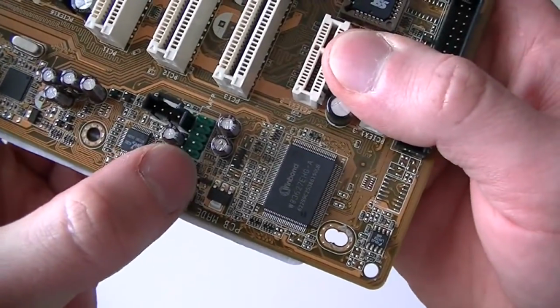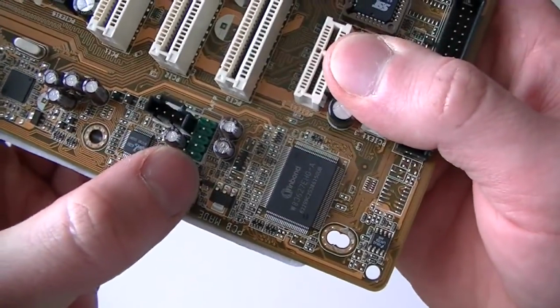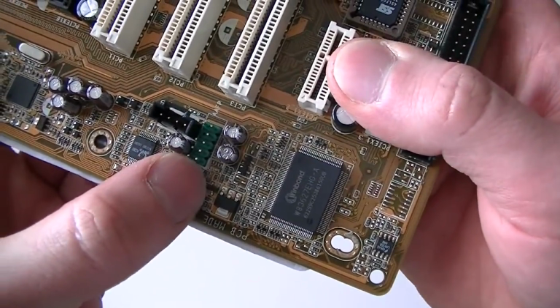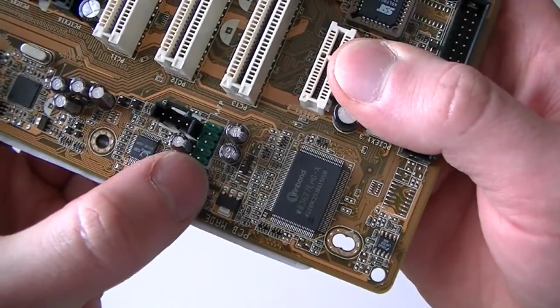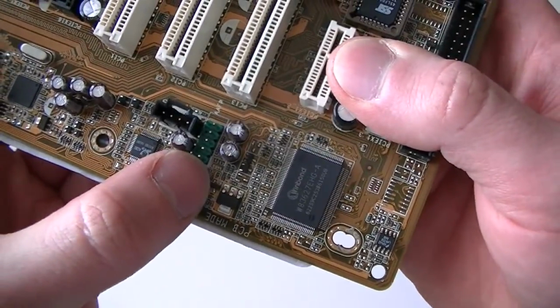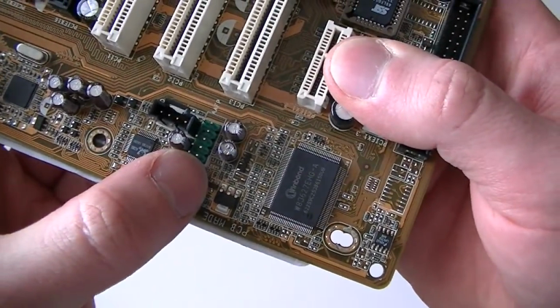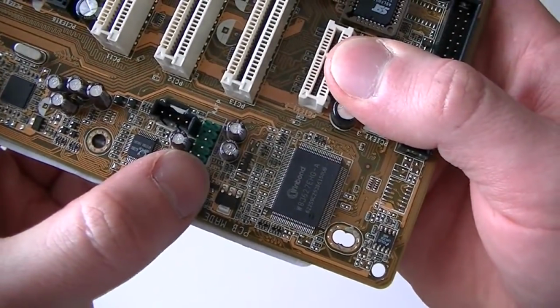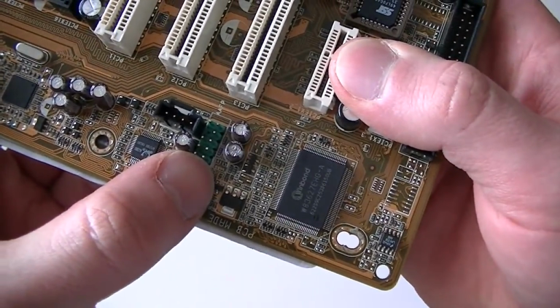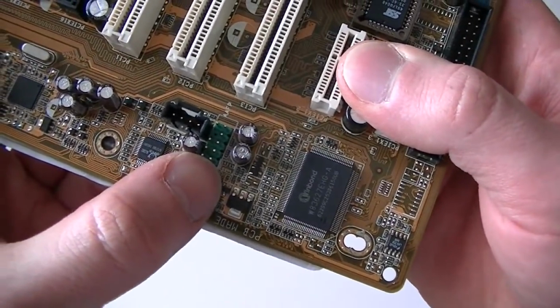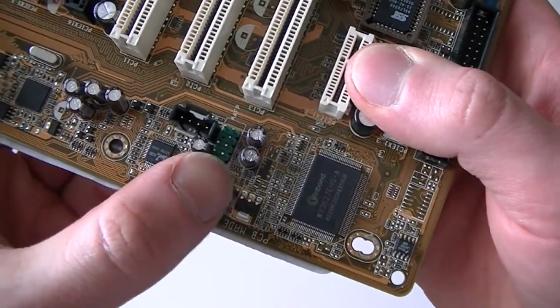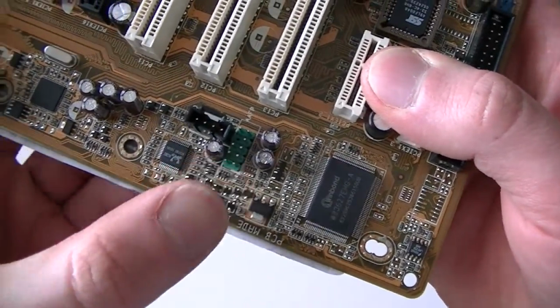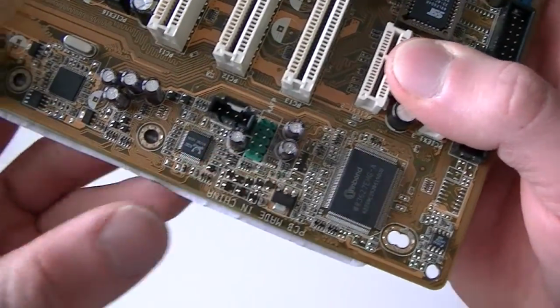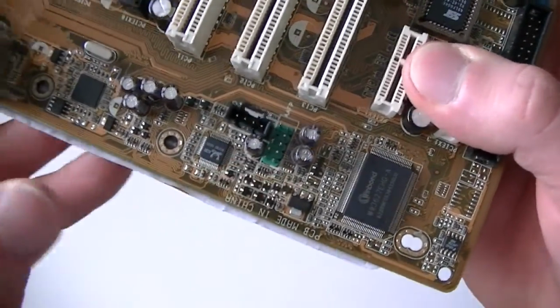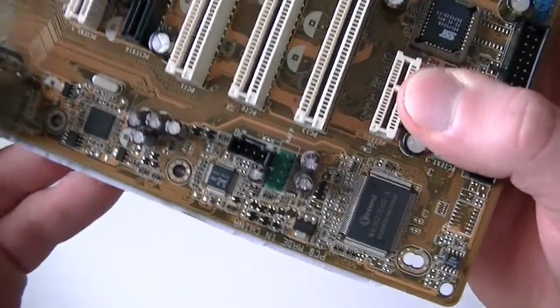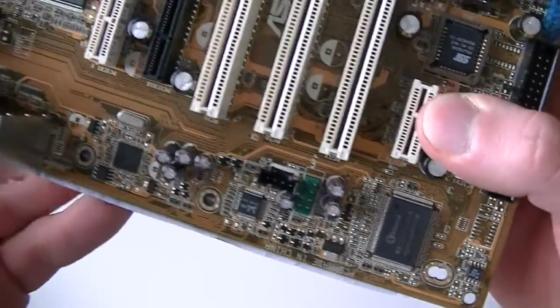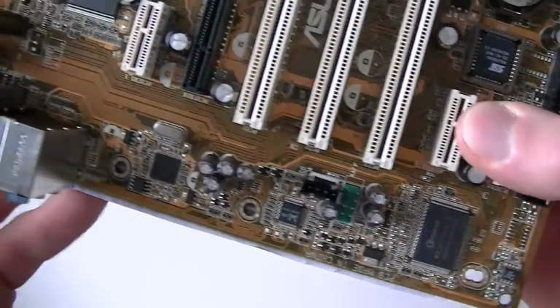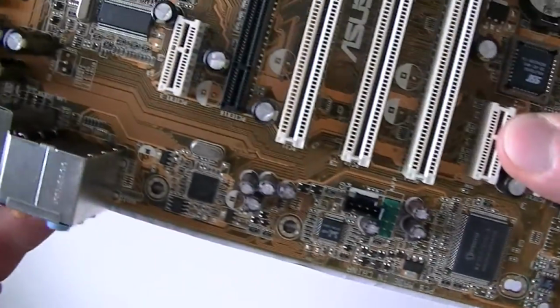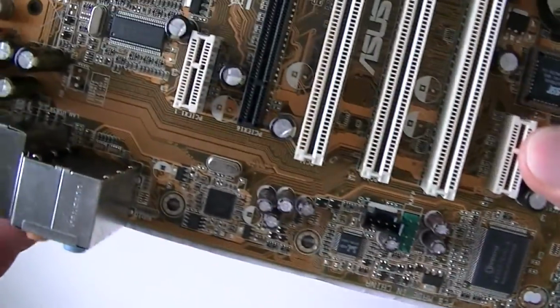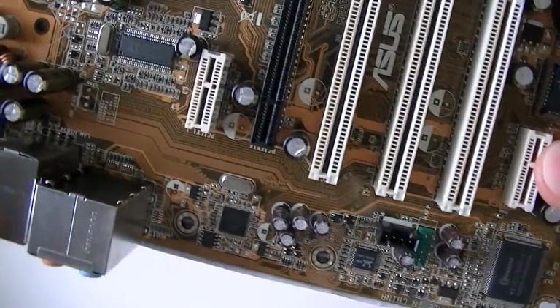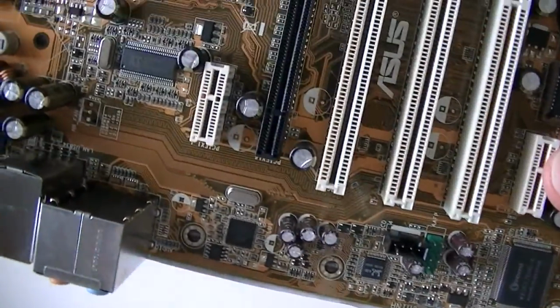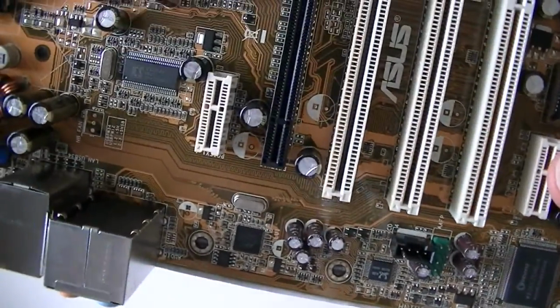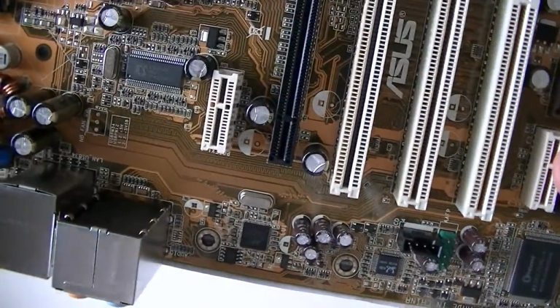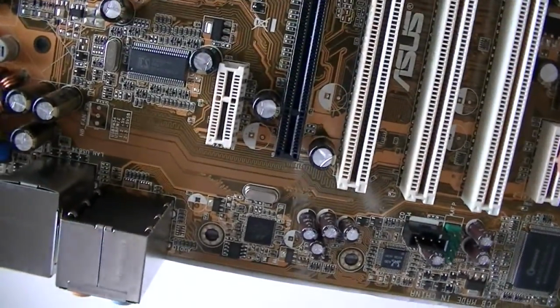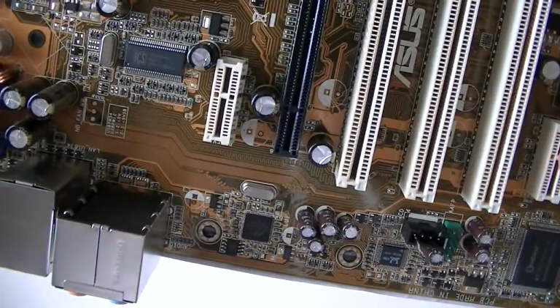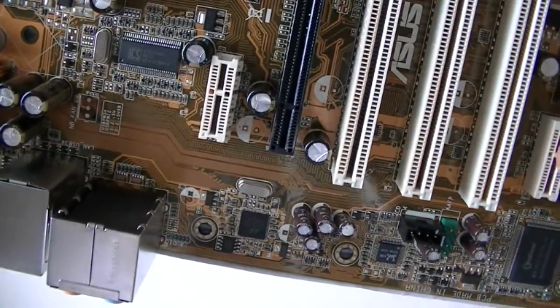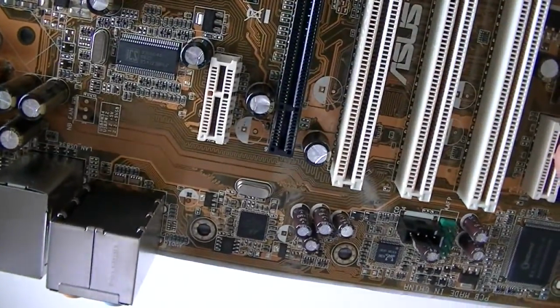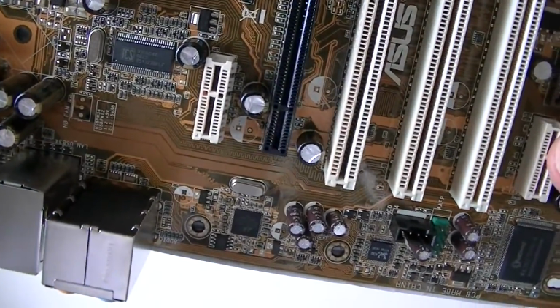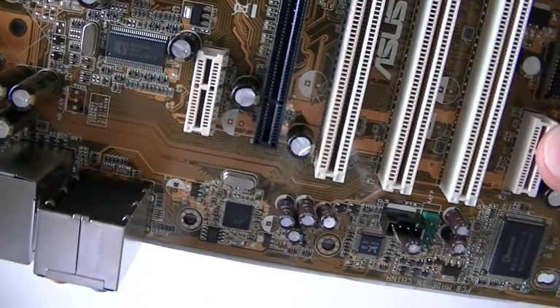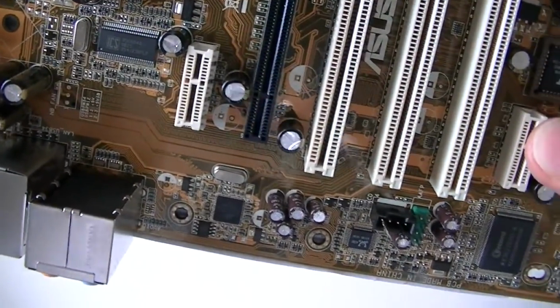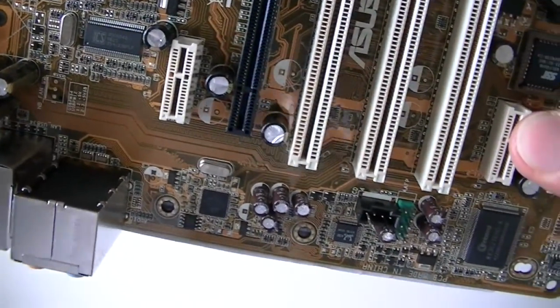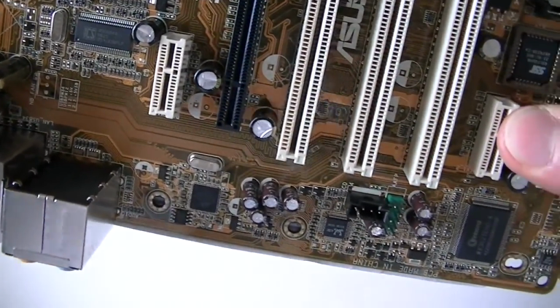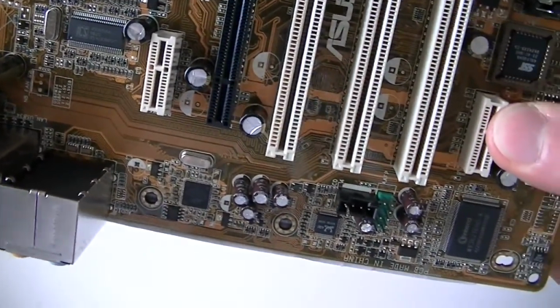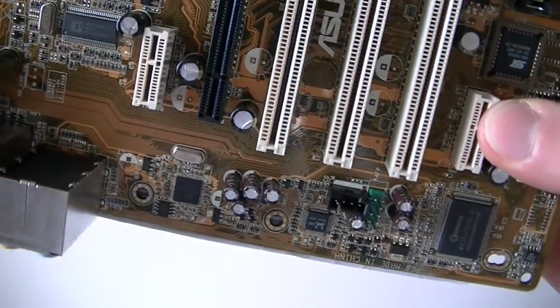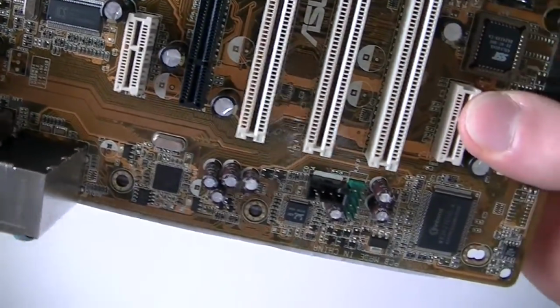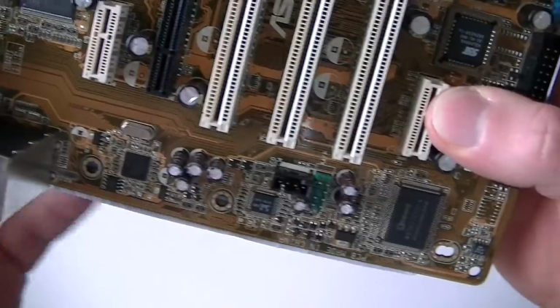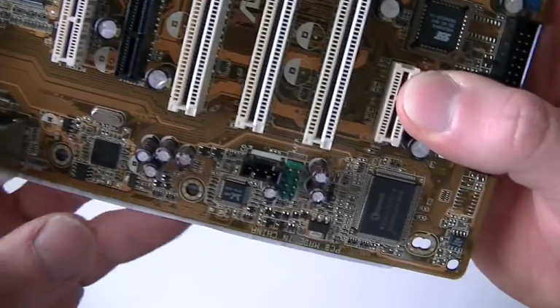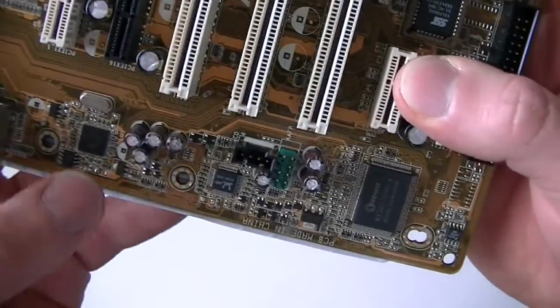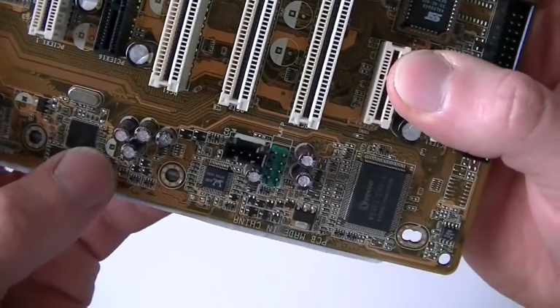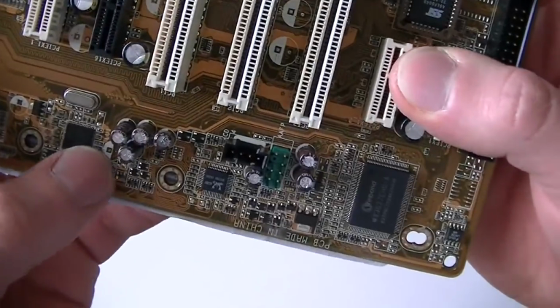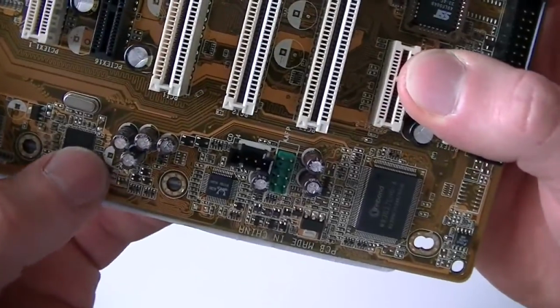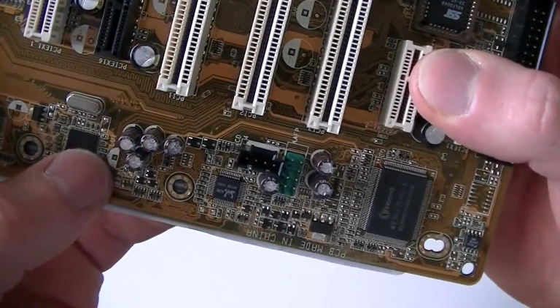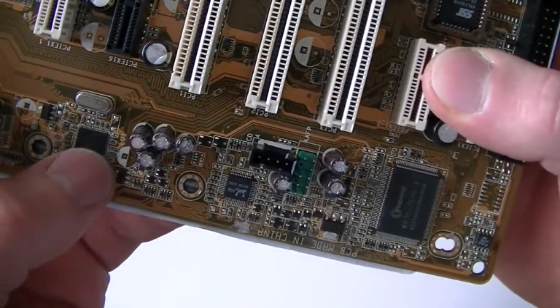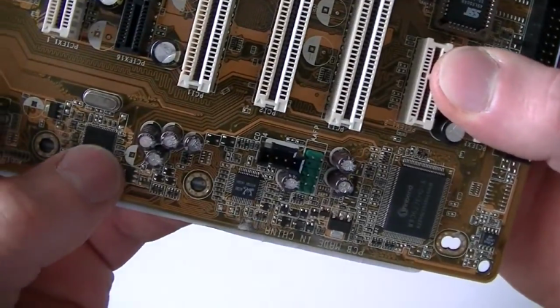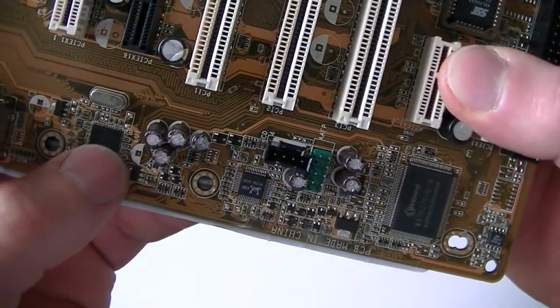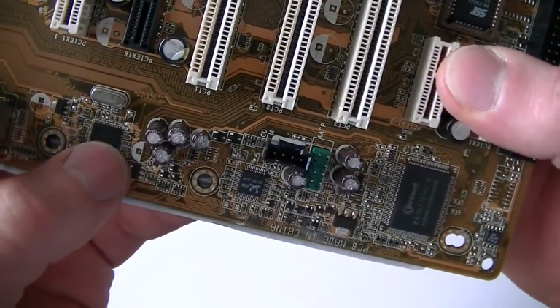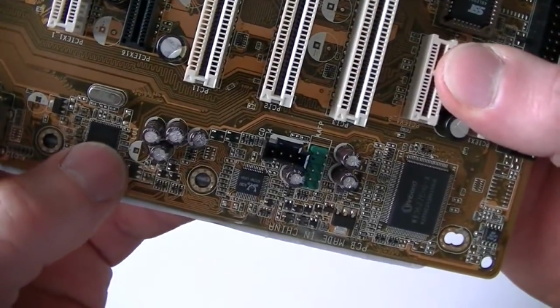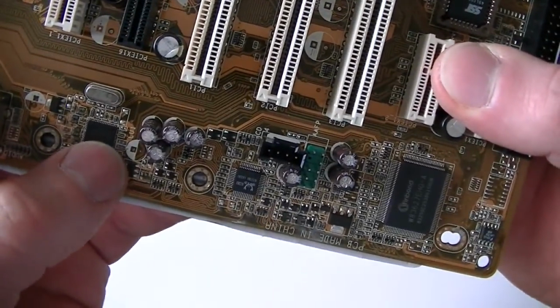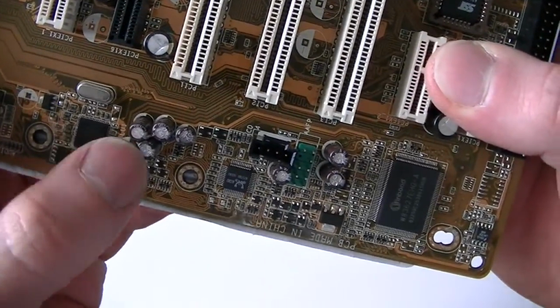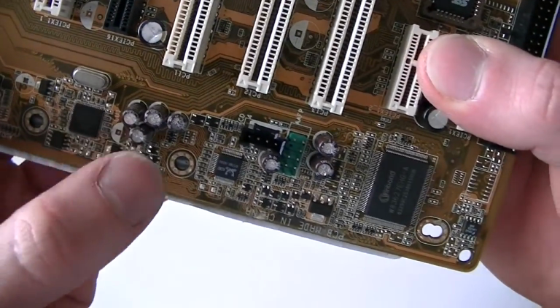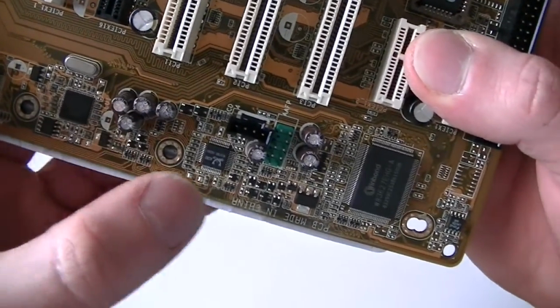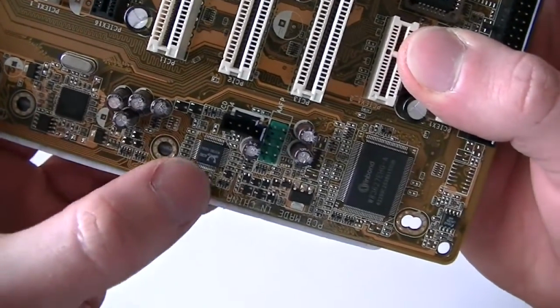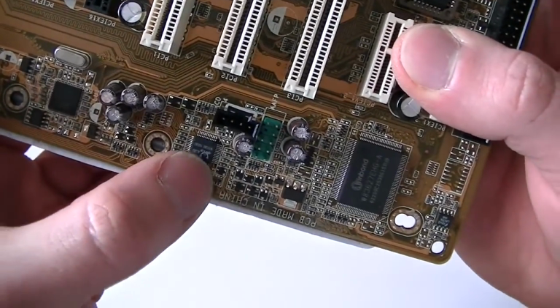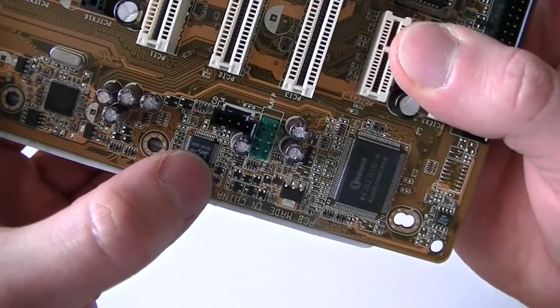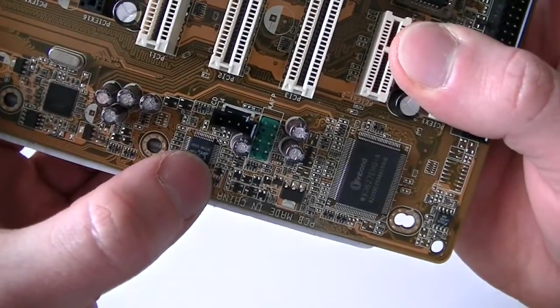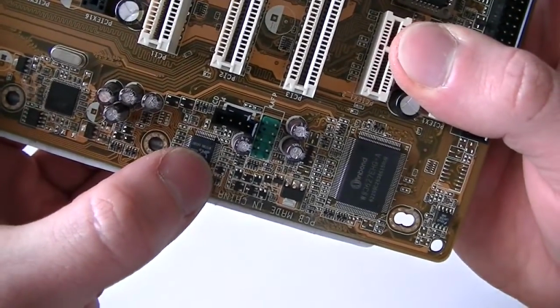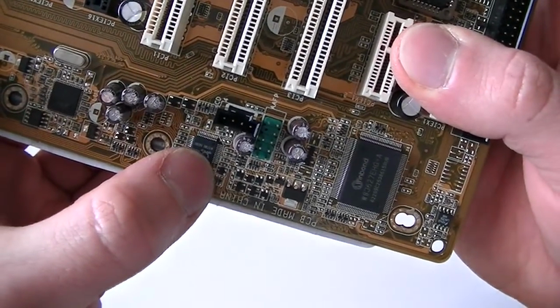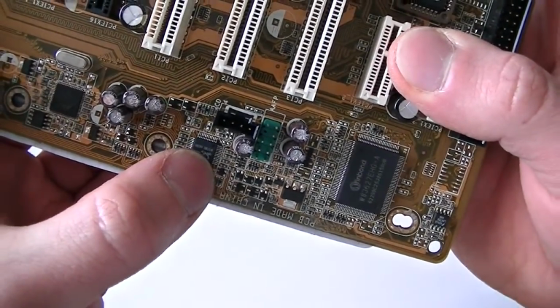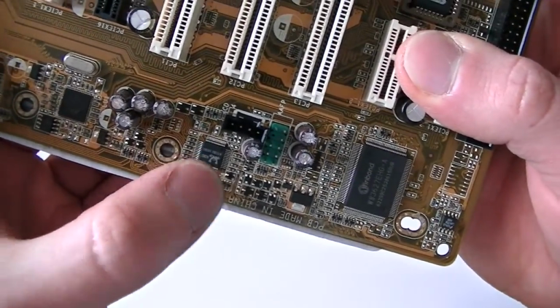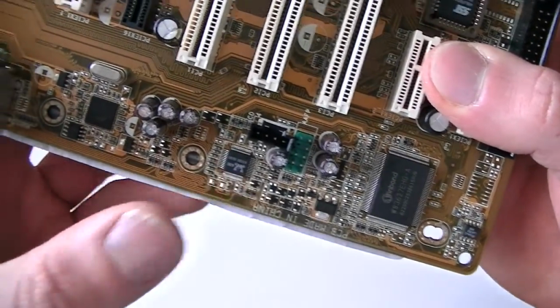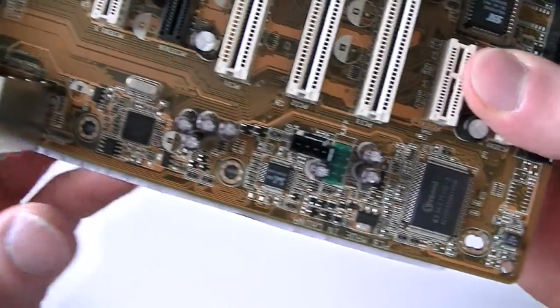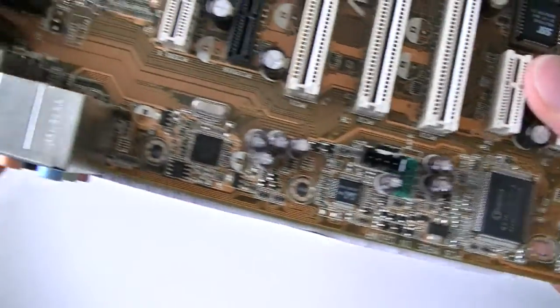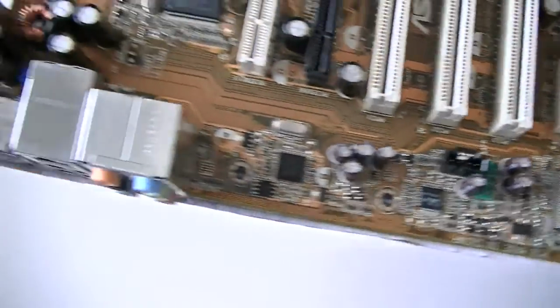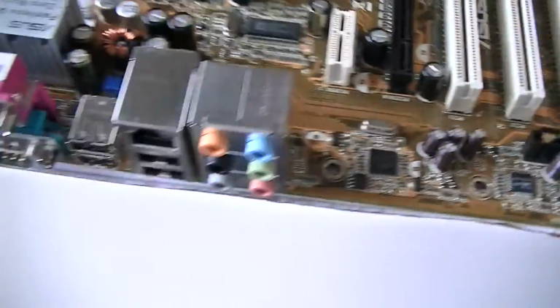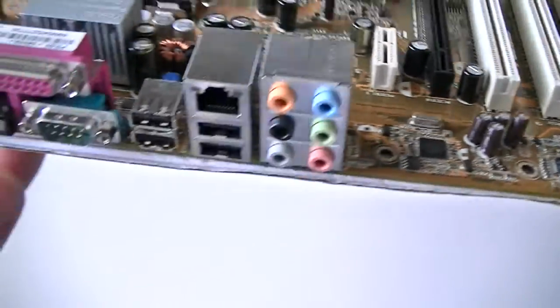Audio header right there, LAN chipset is right there, and here's the audio chipset right there.